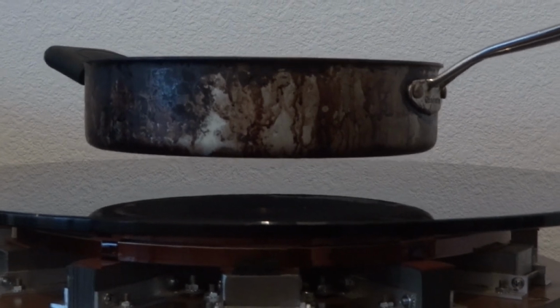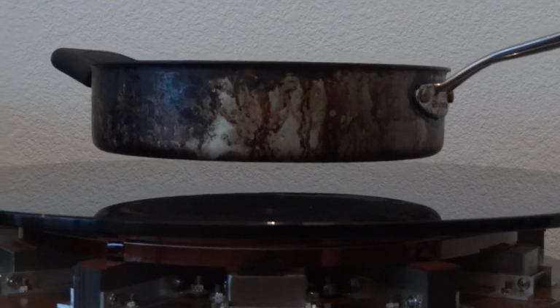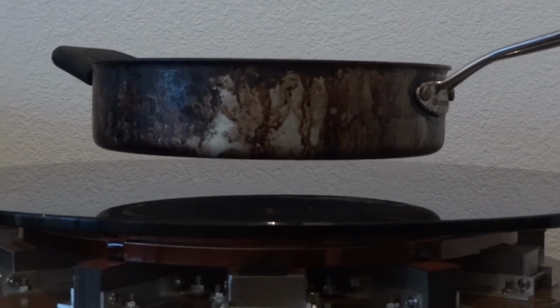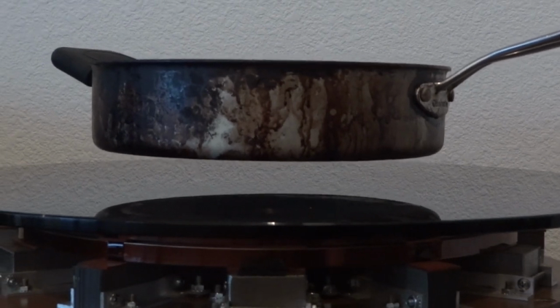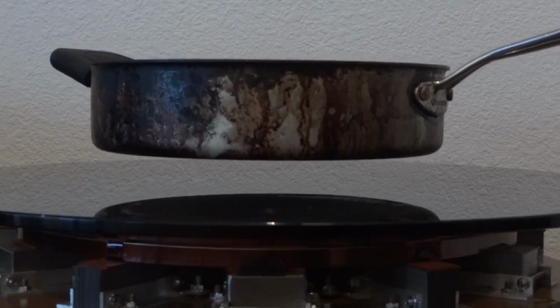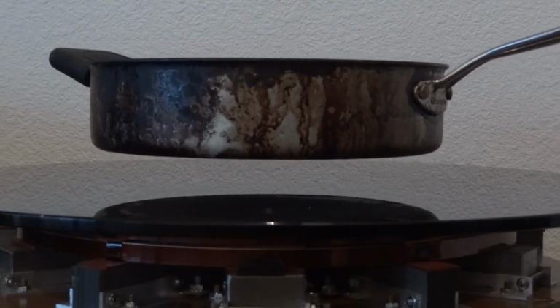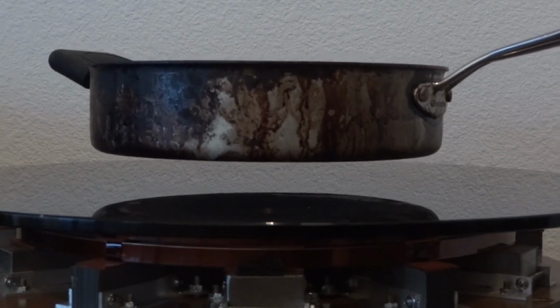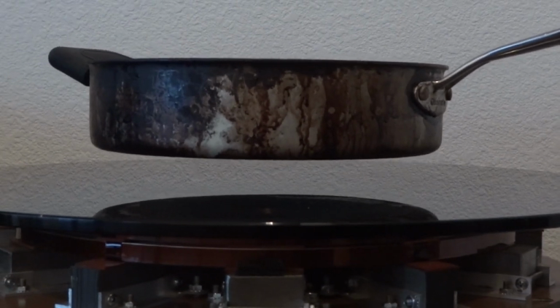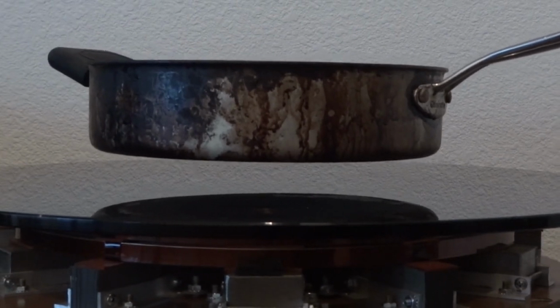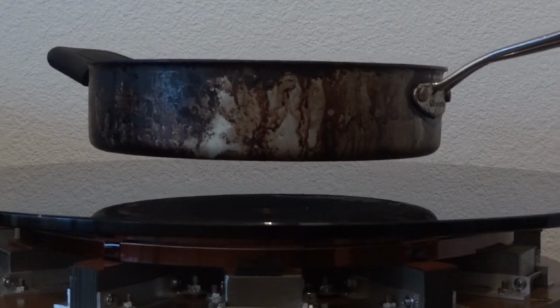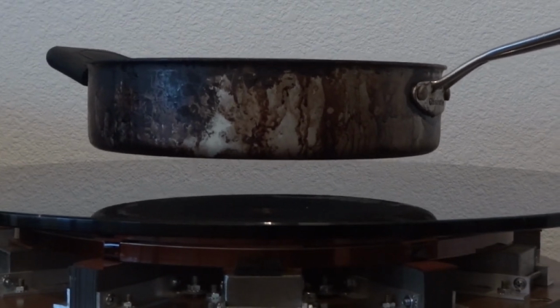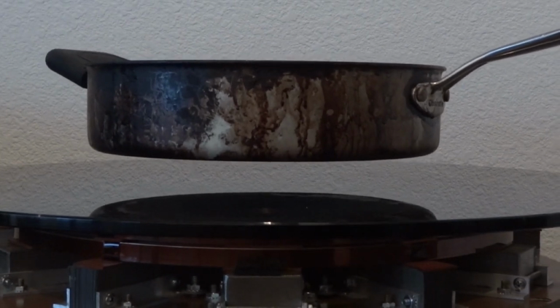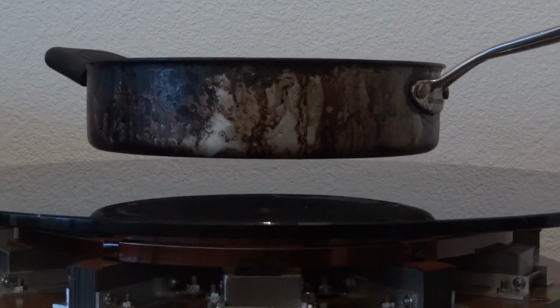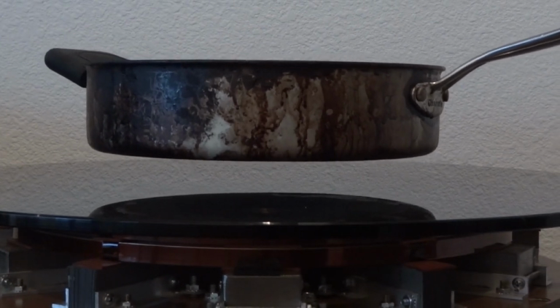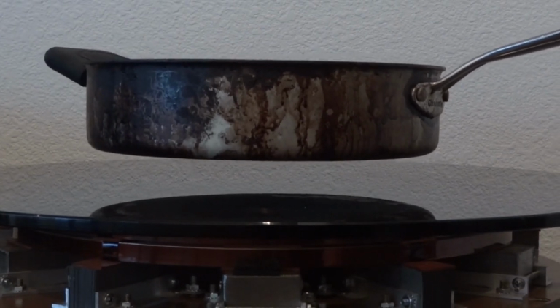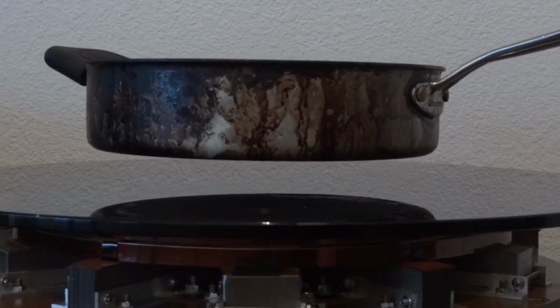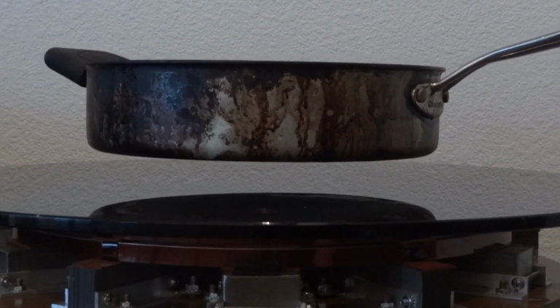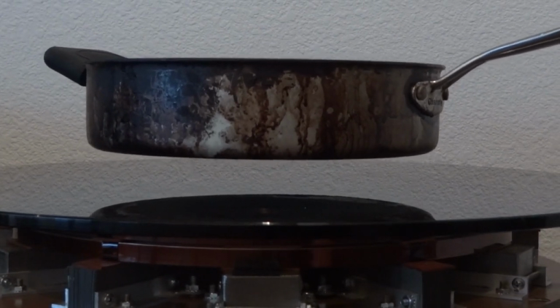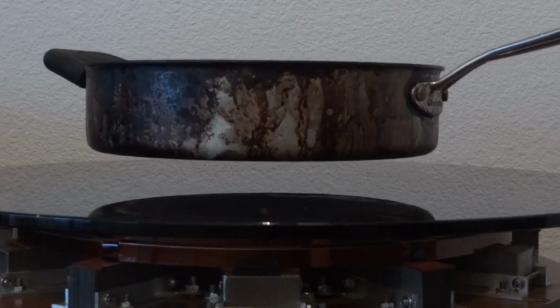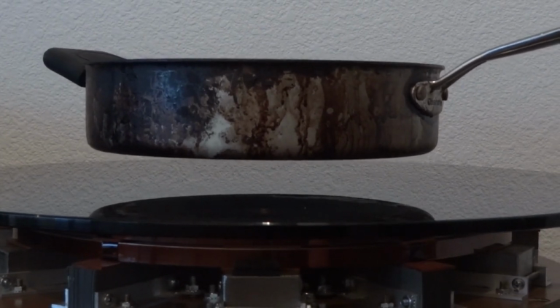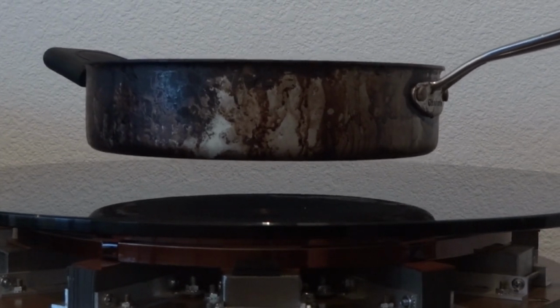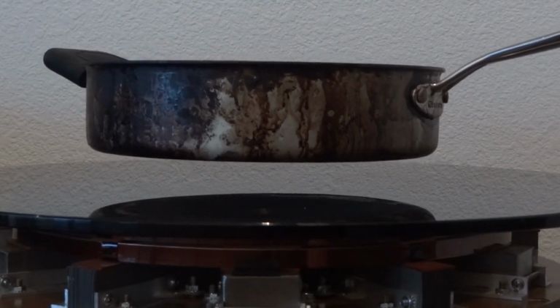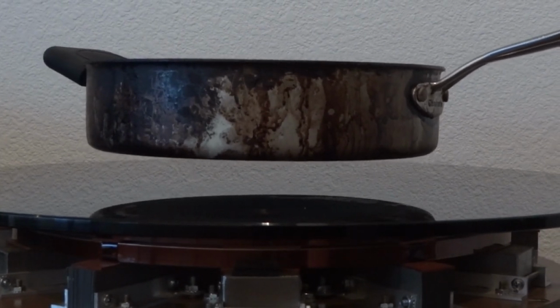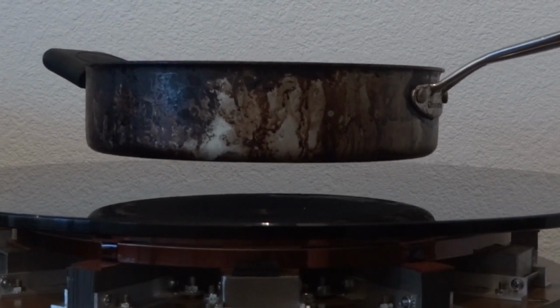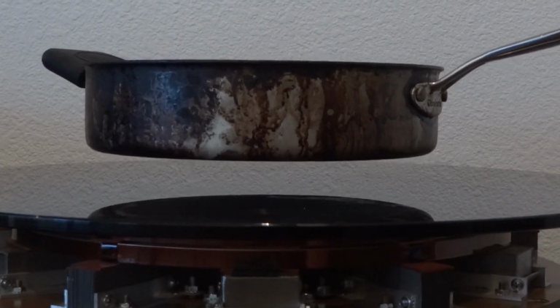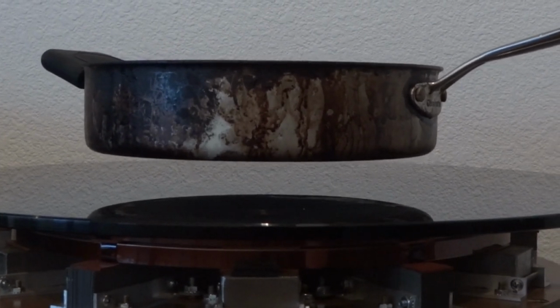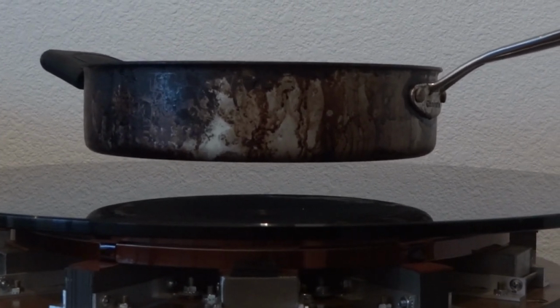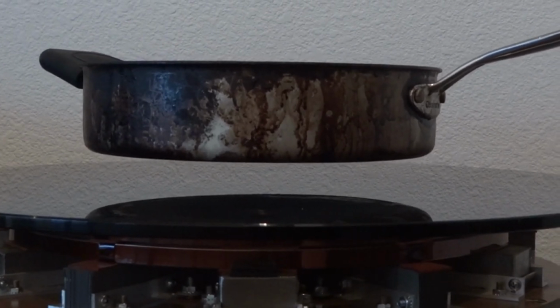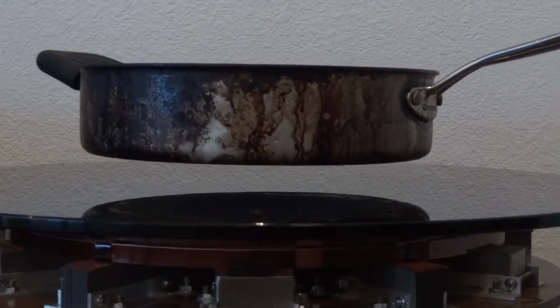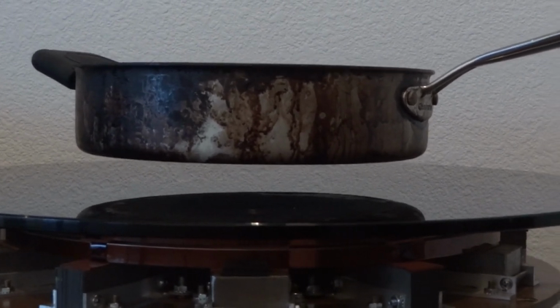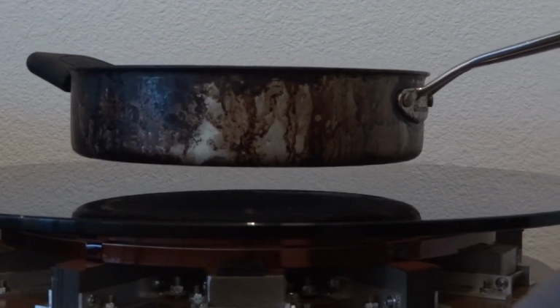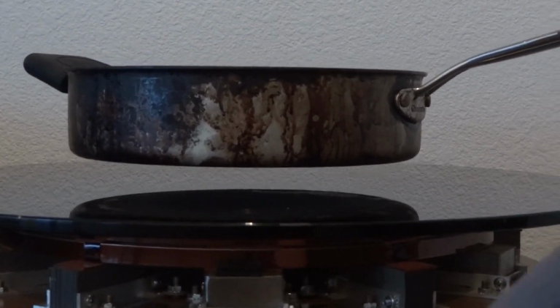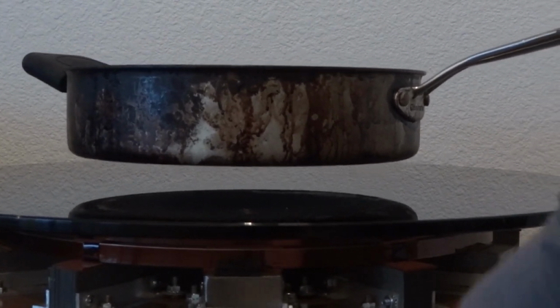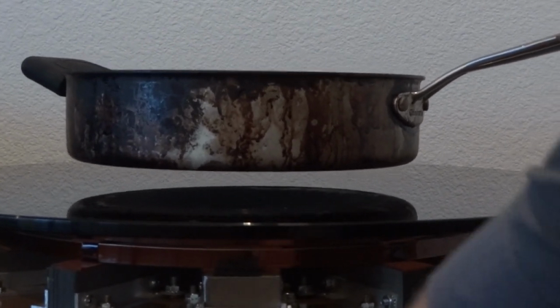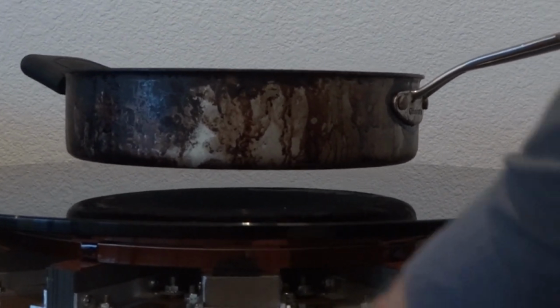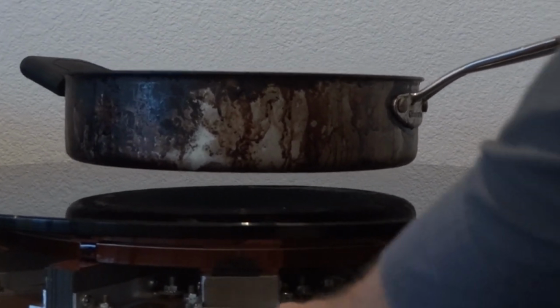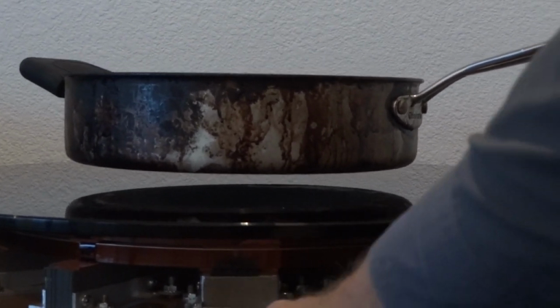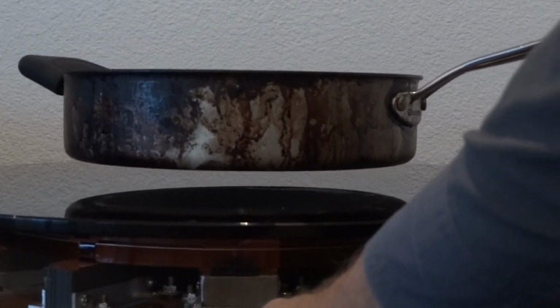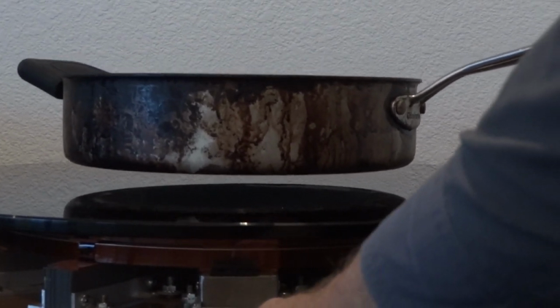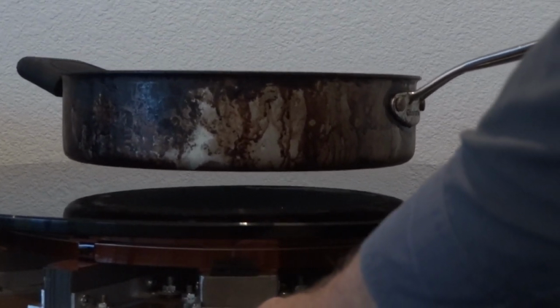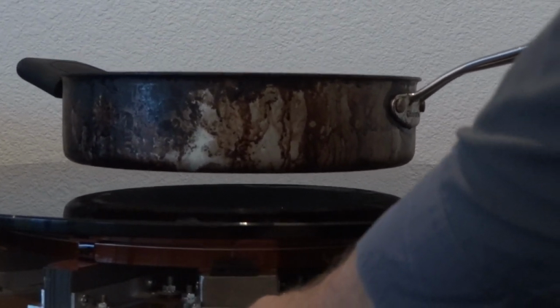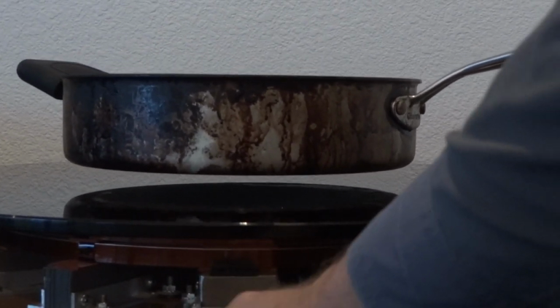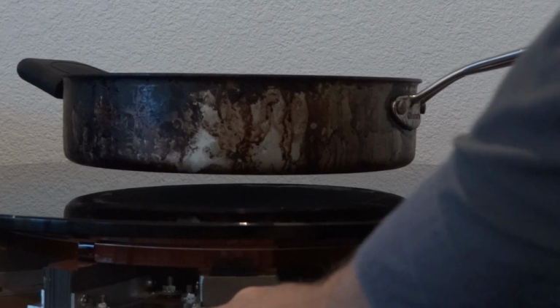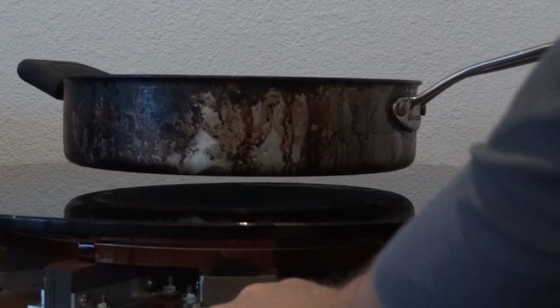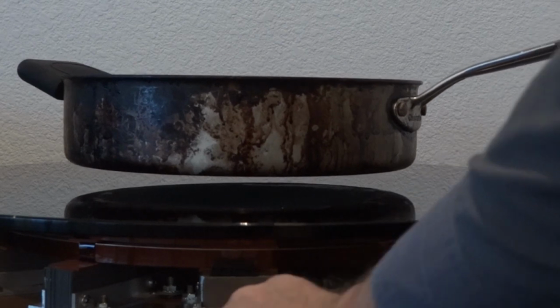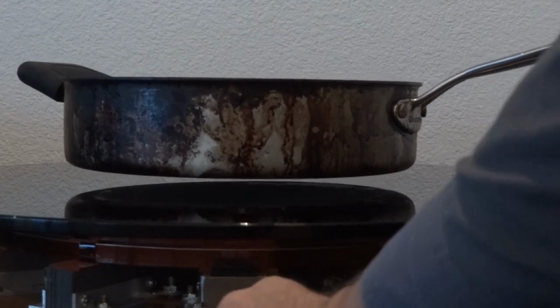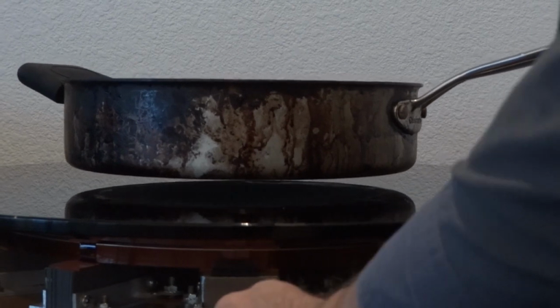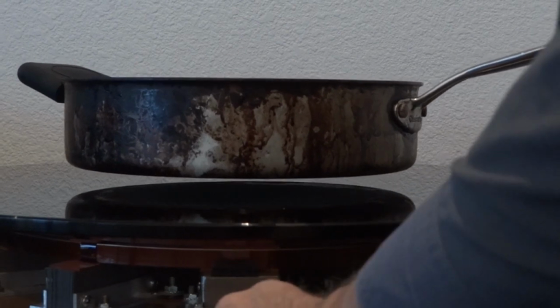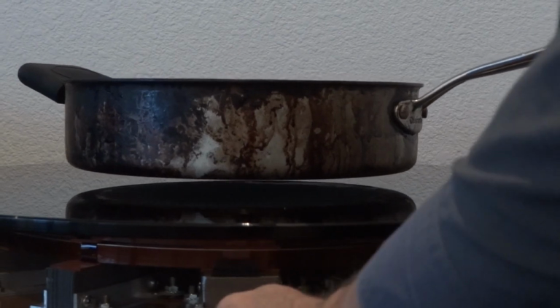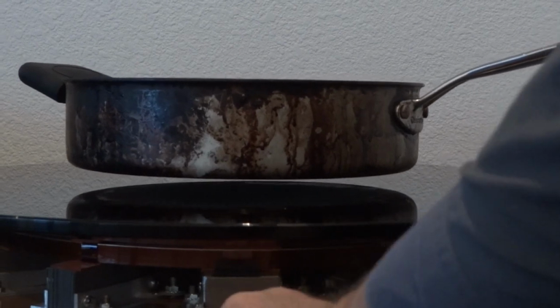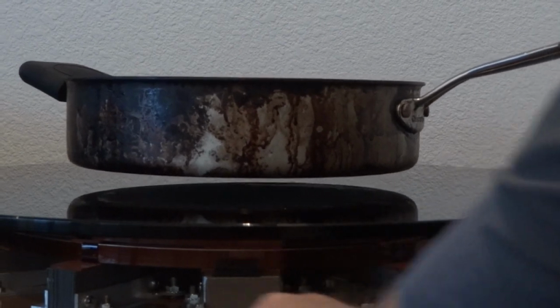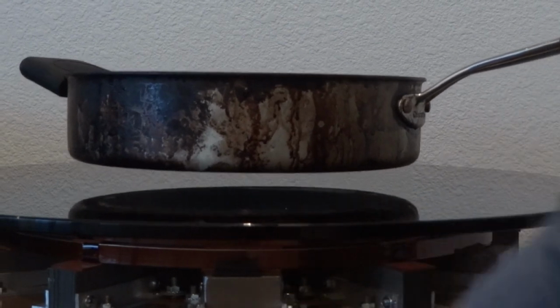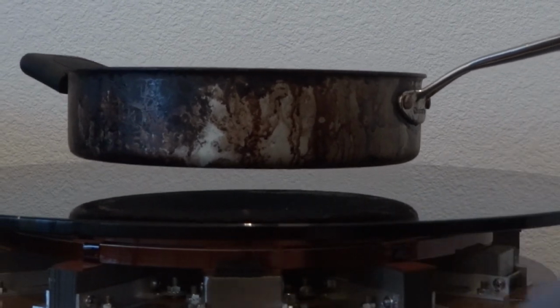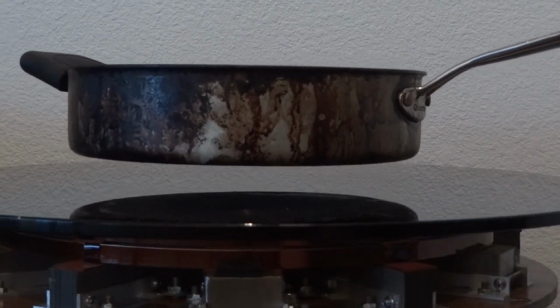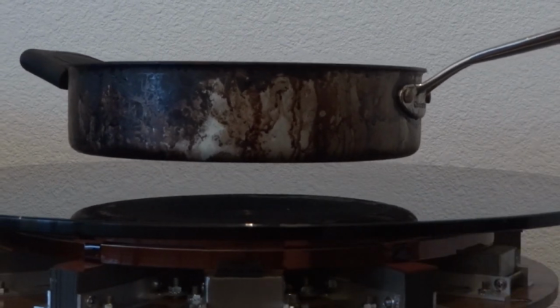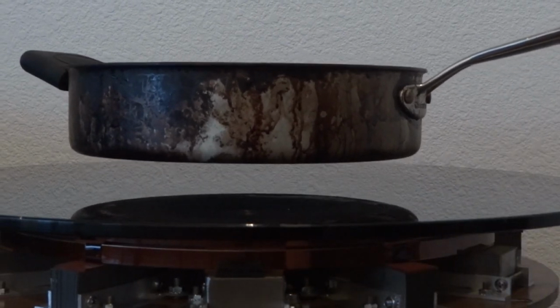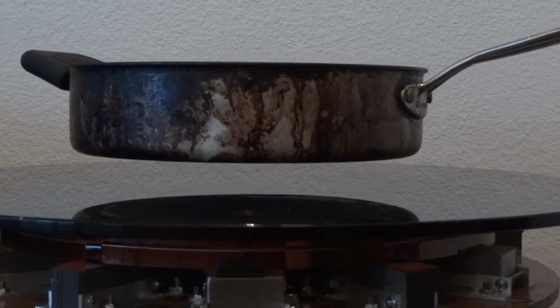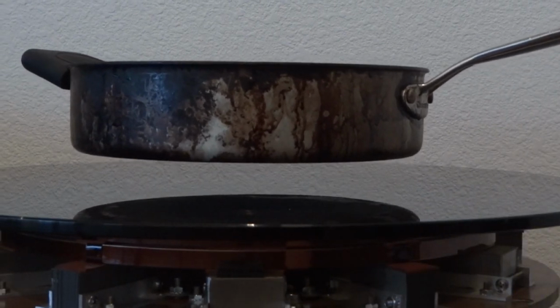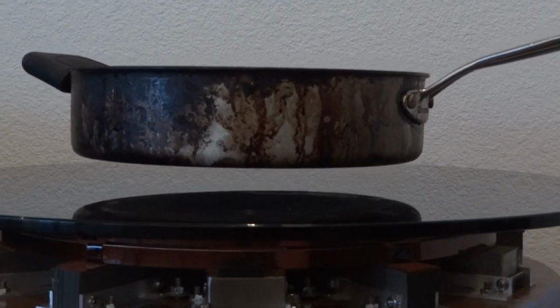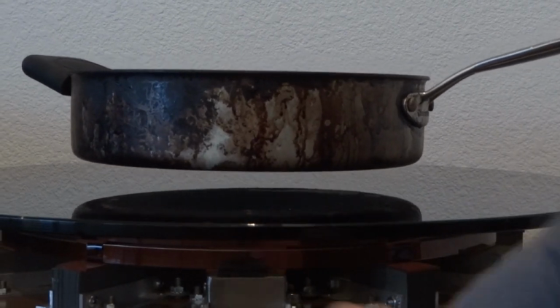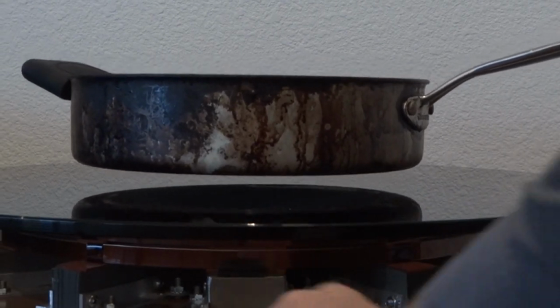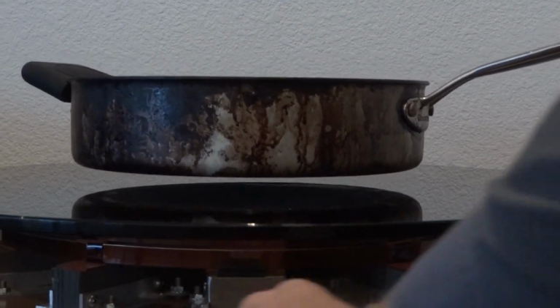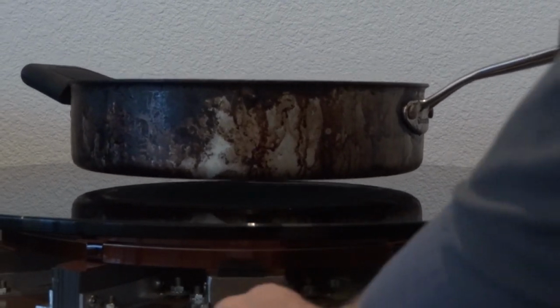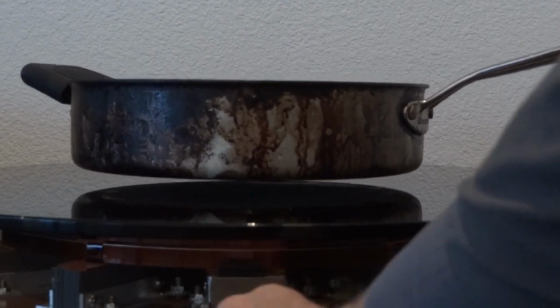As the drive current increases, the pan rises higher, as you can see, roughly in proportion to the current.